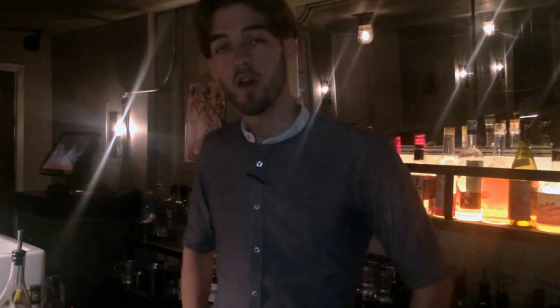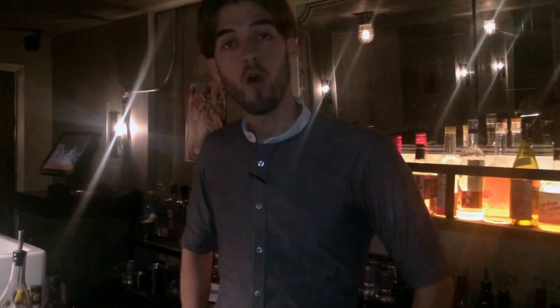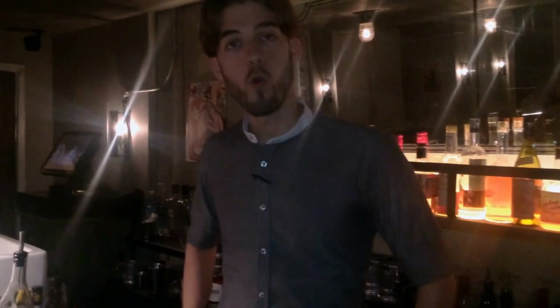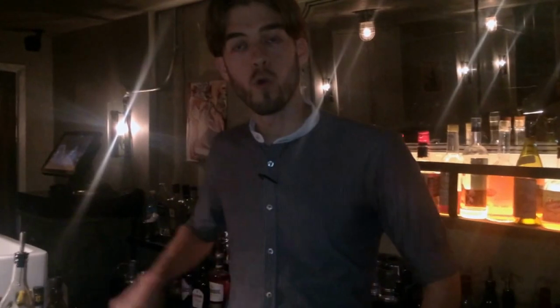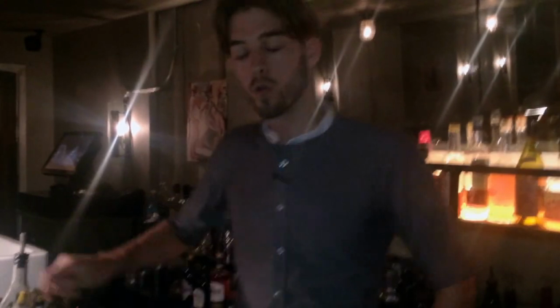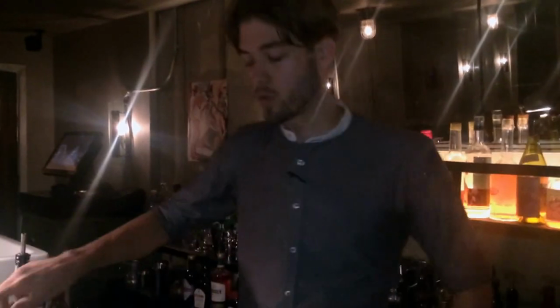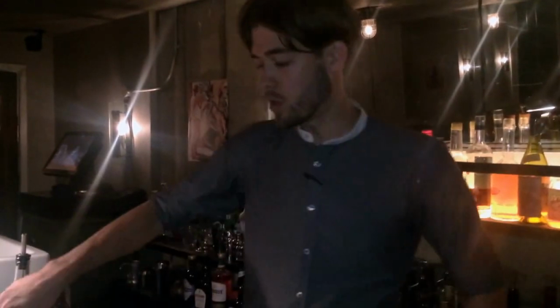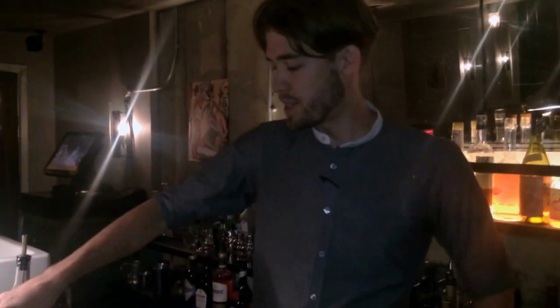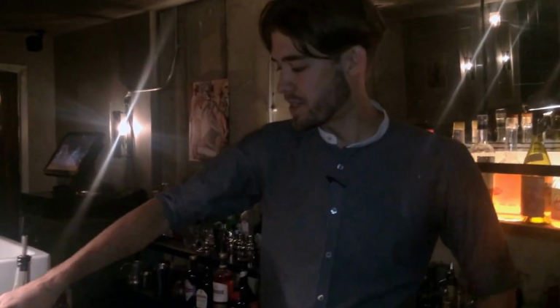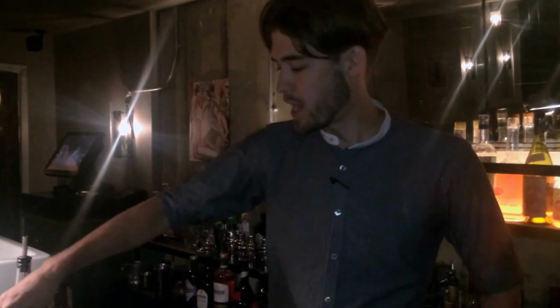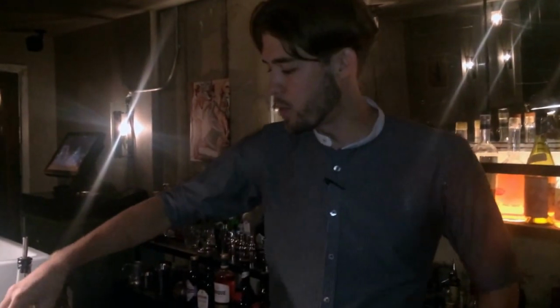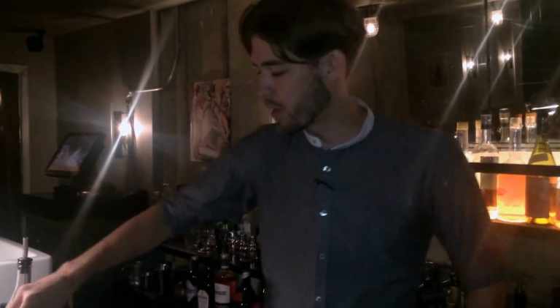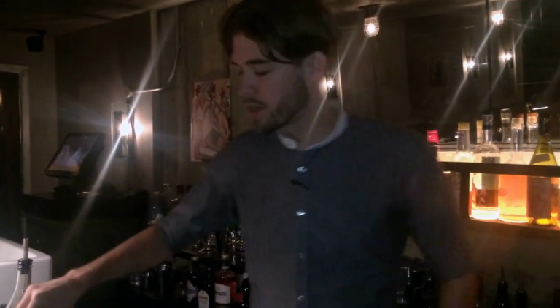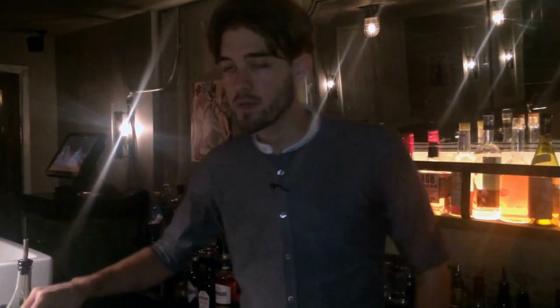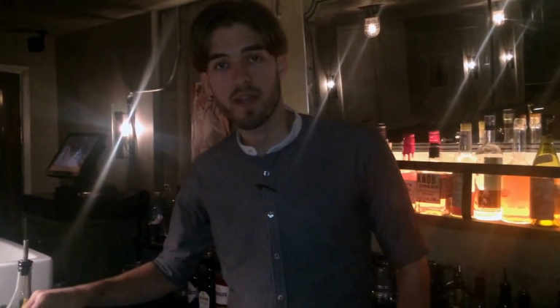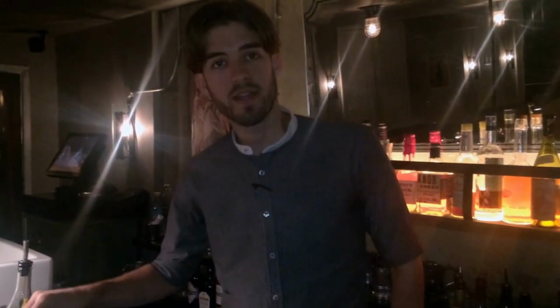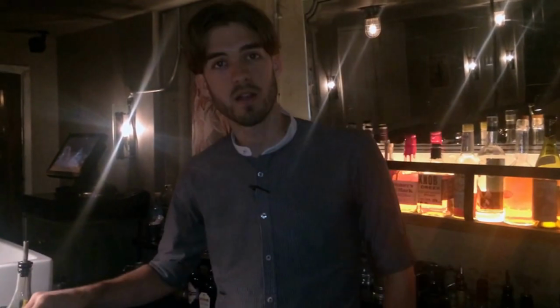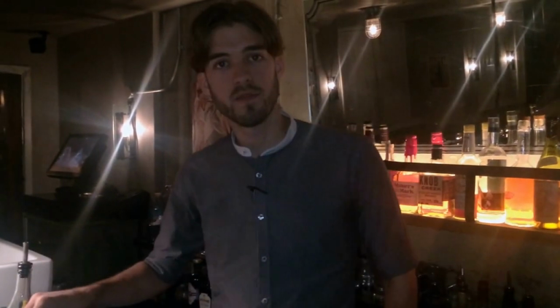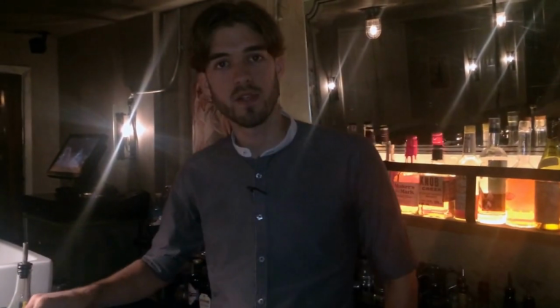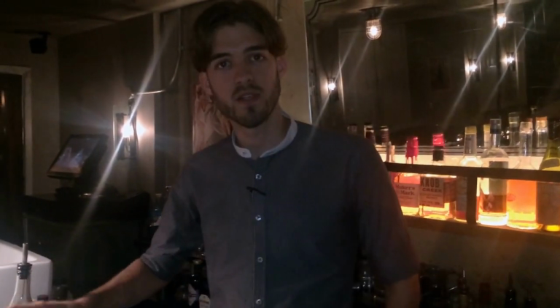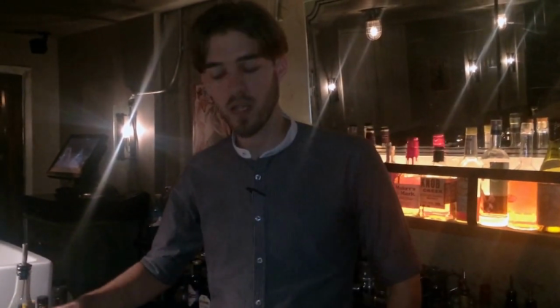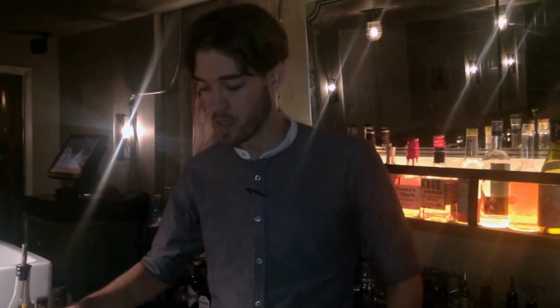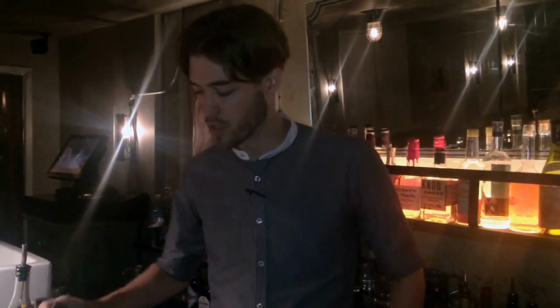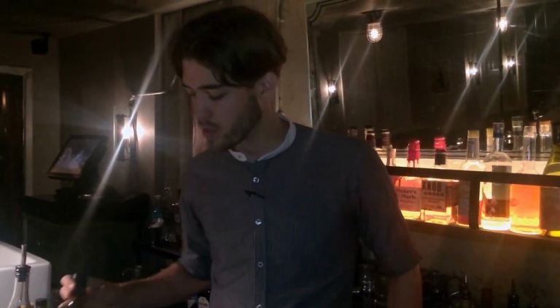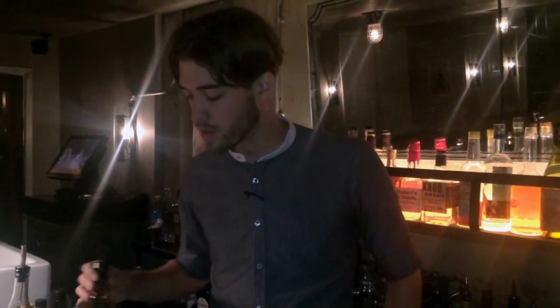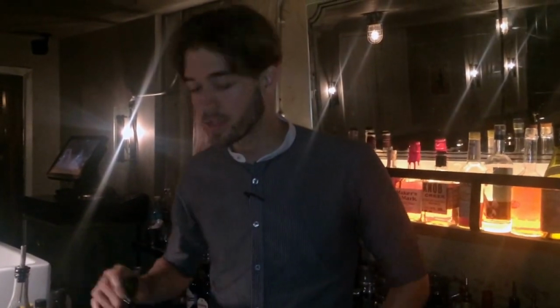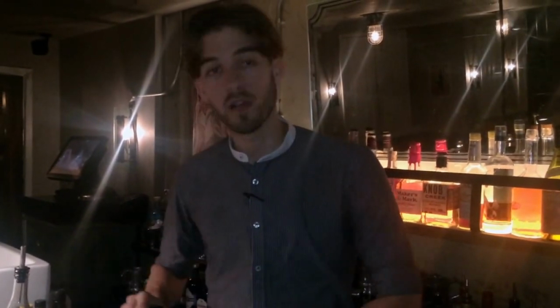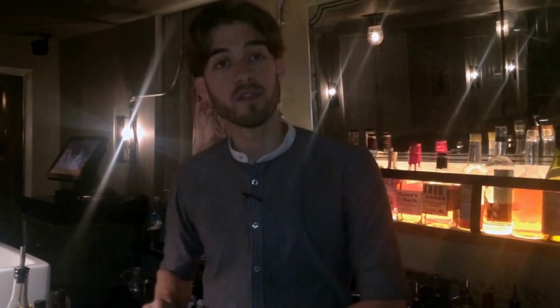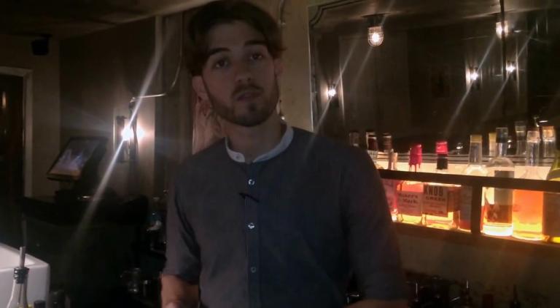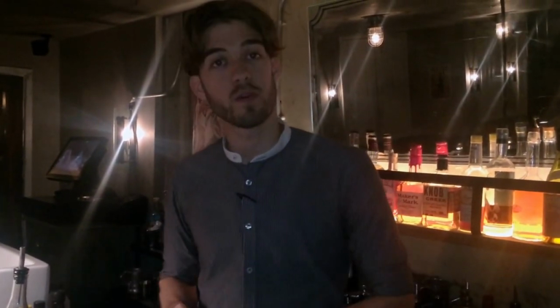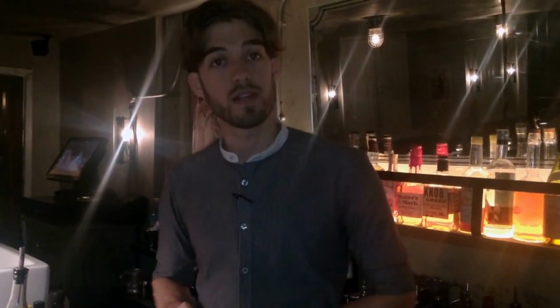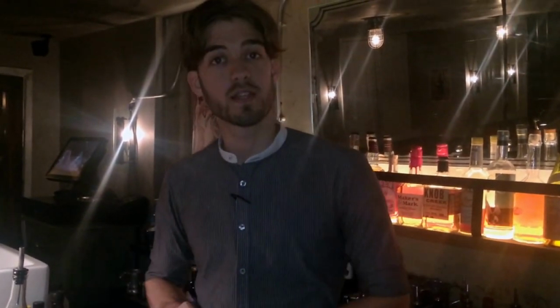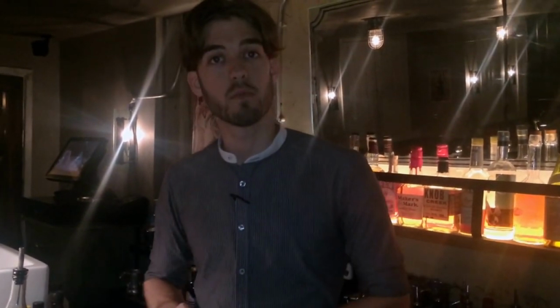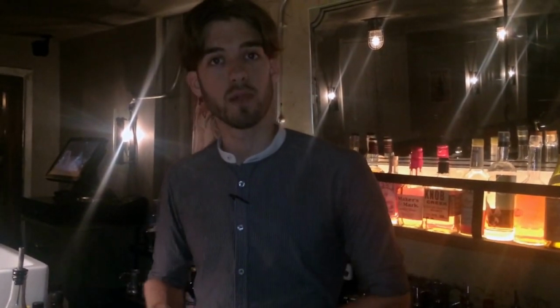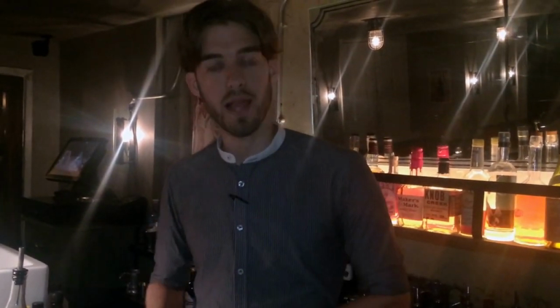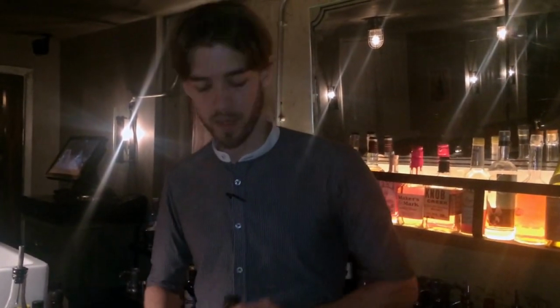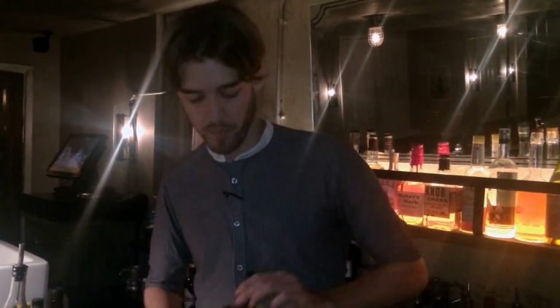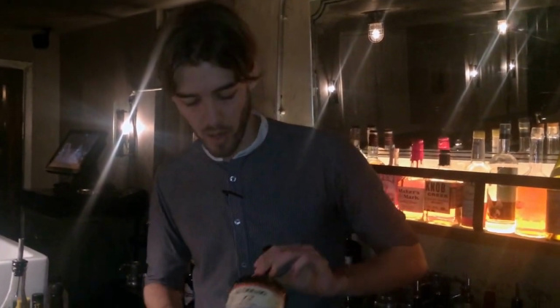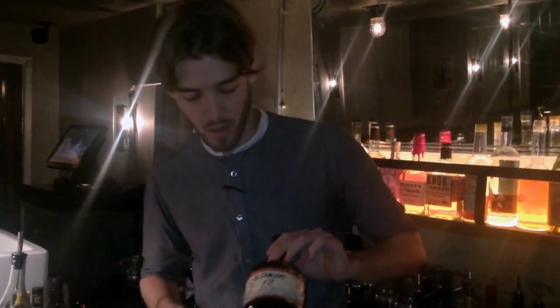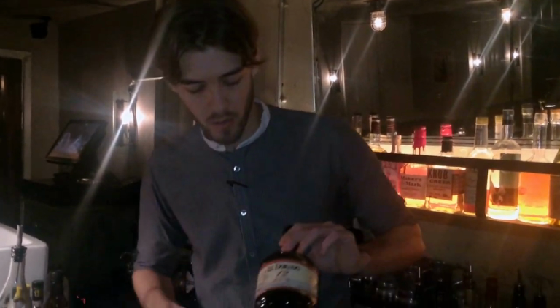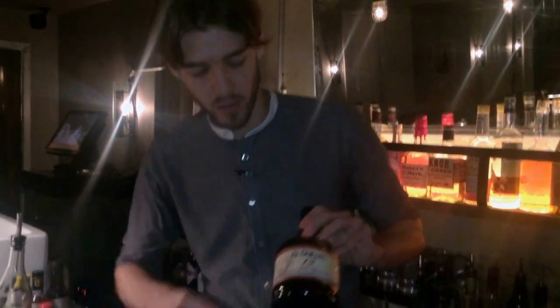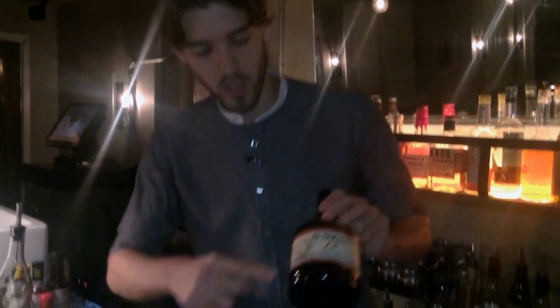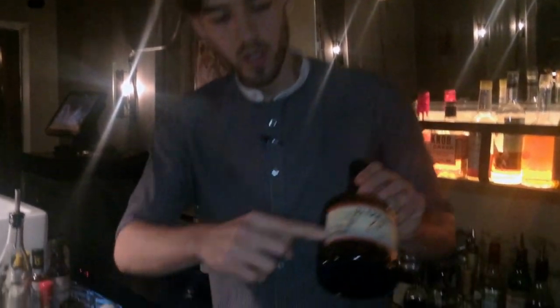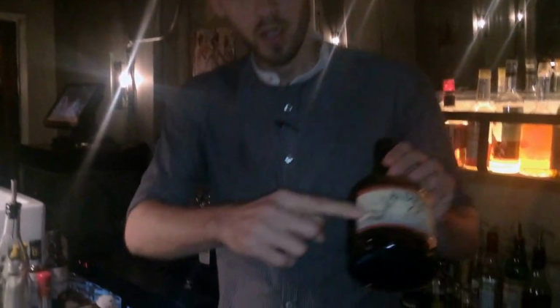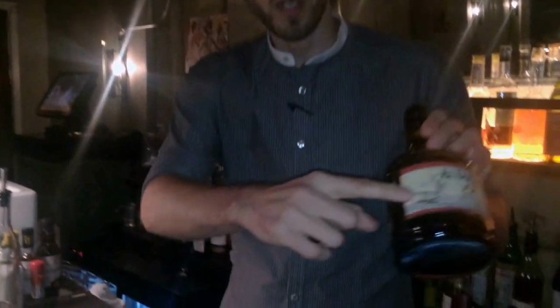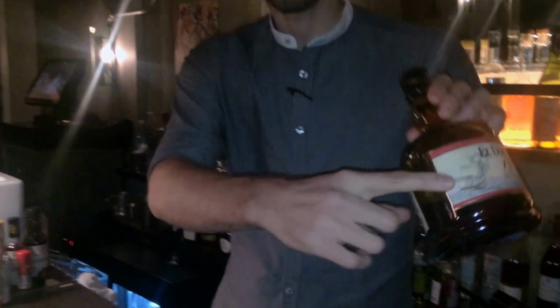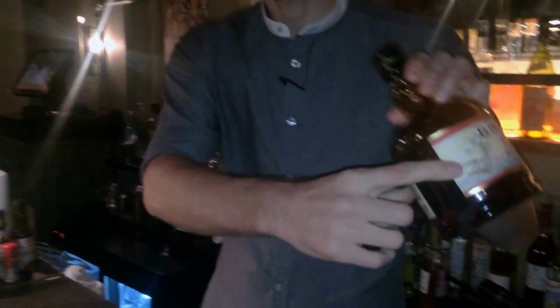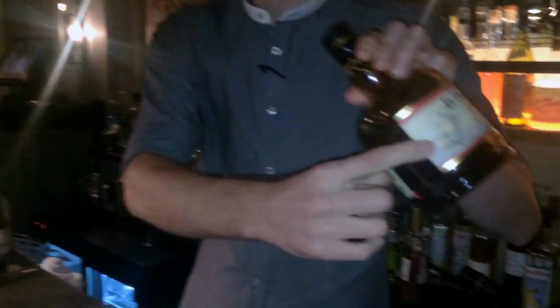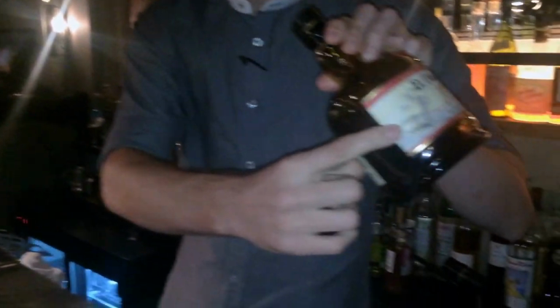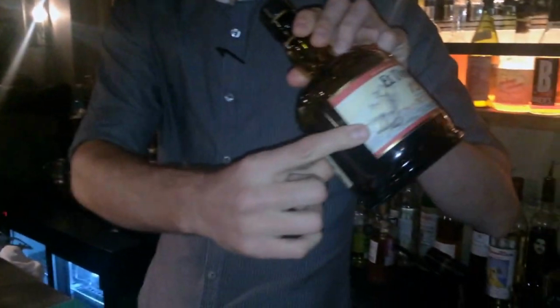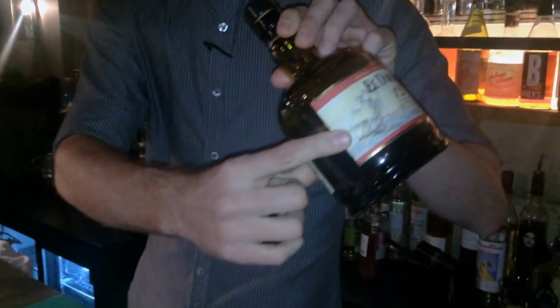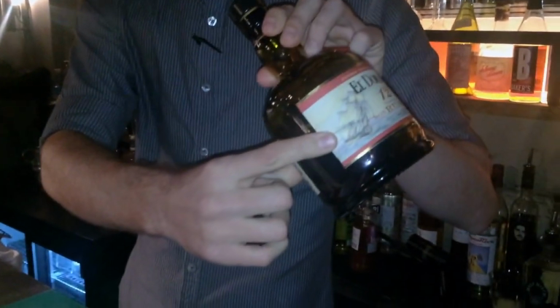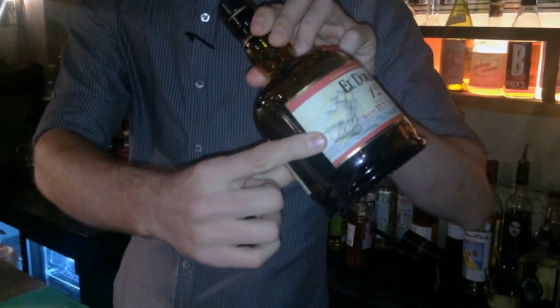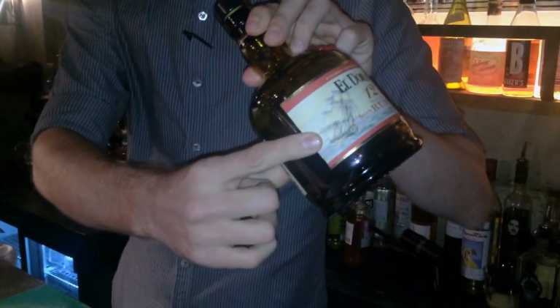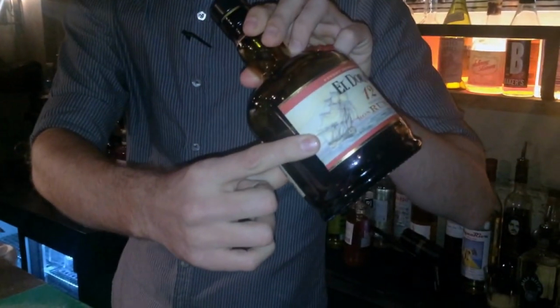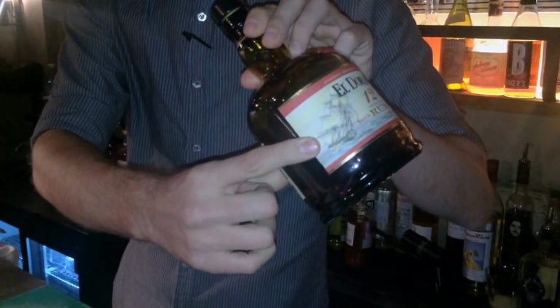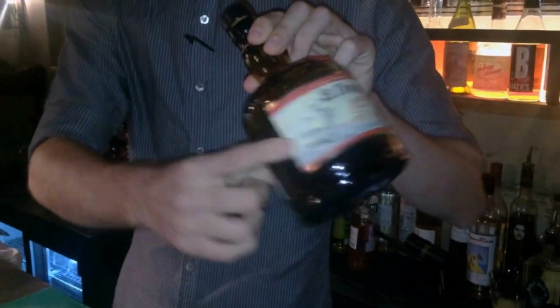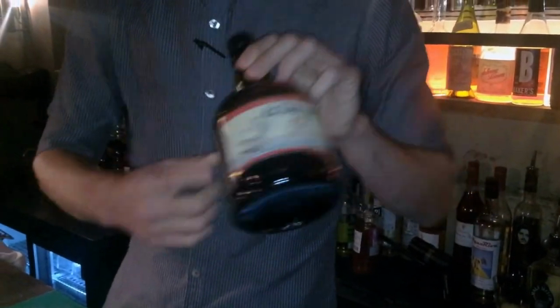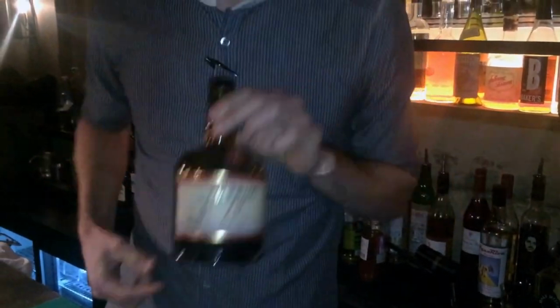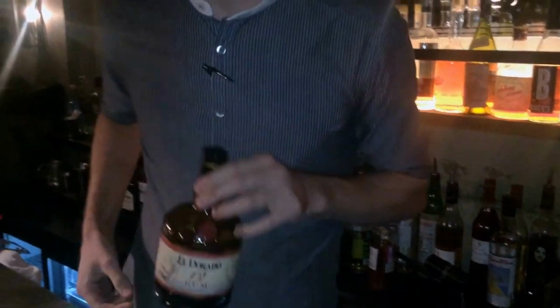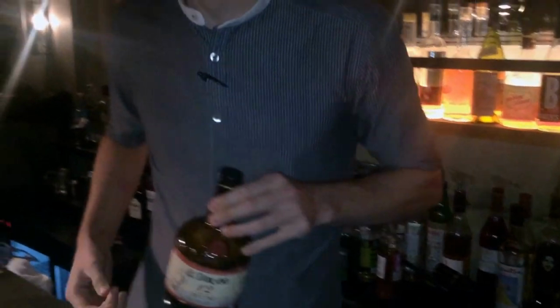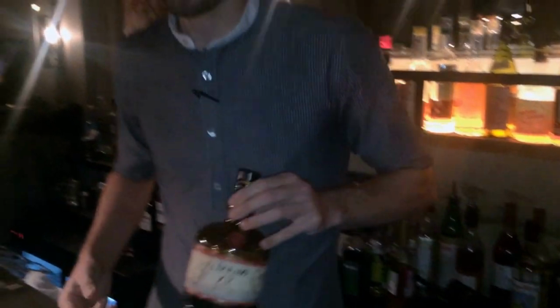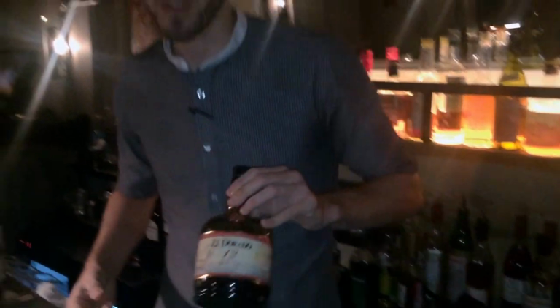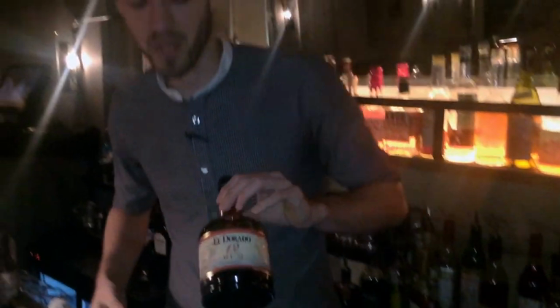All right, now we're going to make our lovely signature cocktail. This one is the Black Pearl, named after the lovely Black Pearl, possibly.